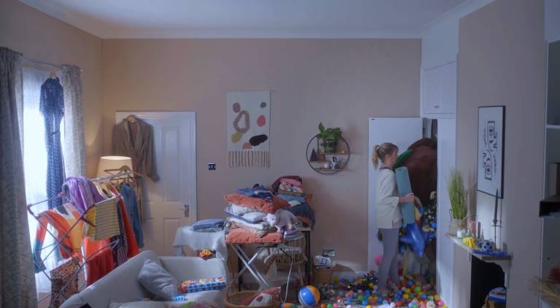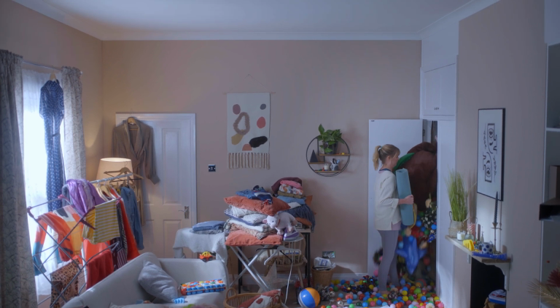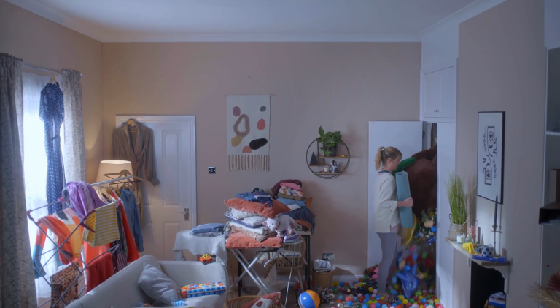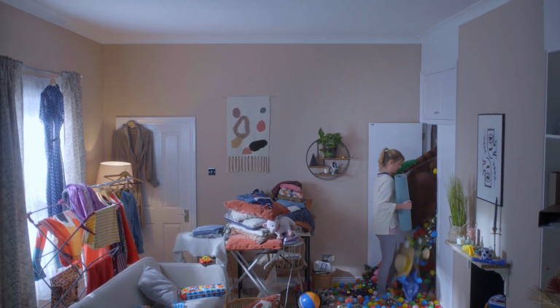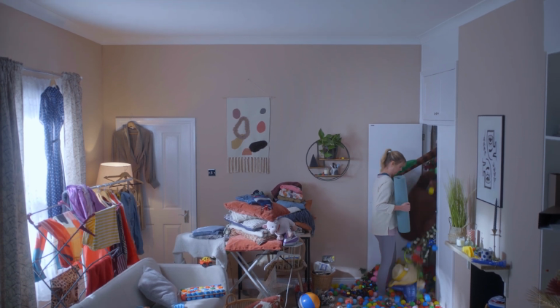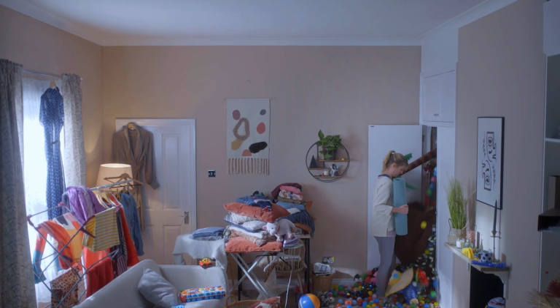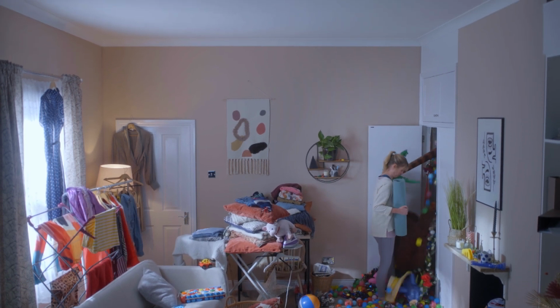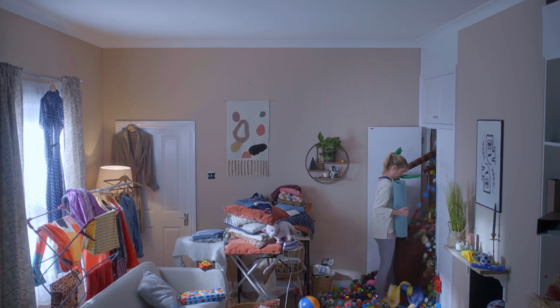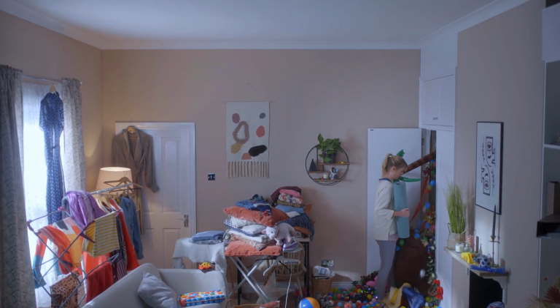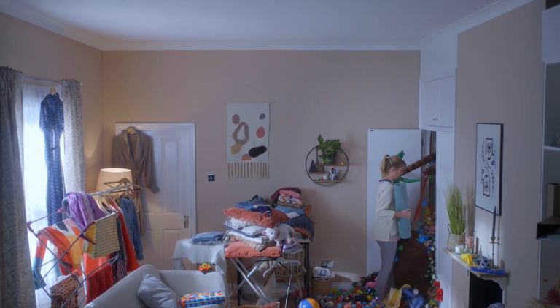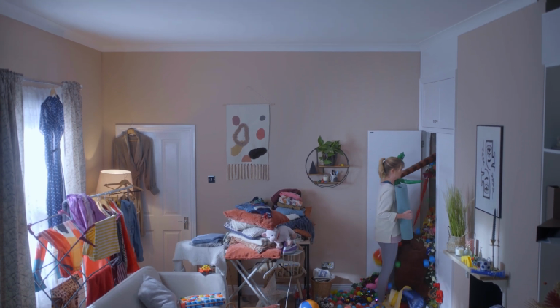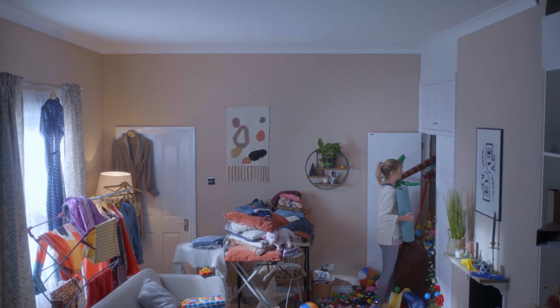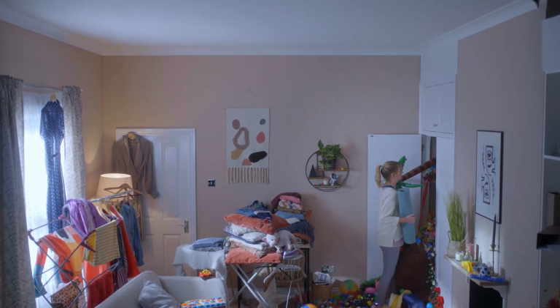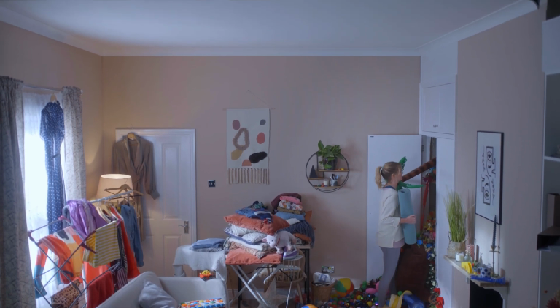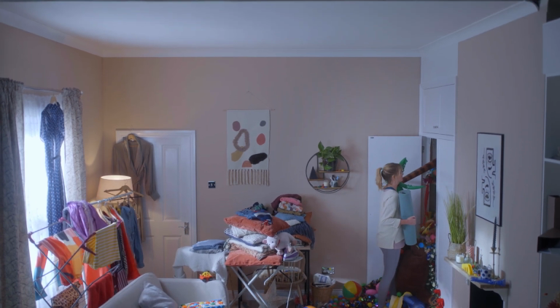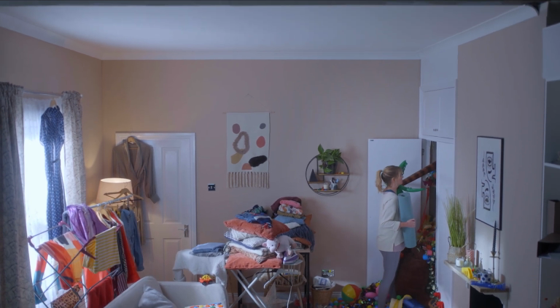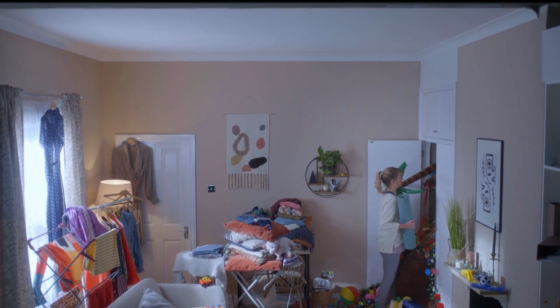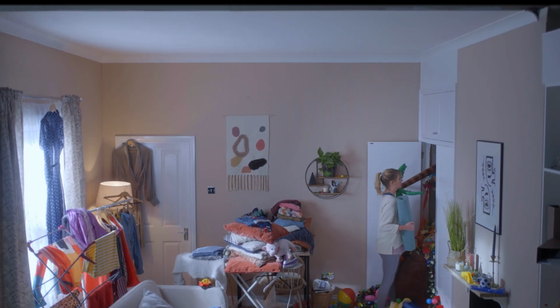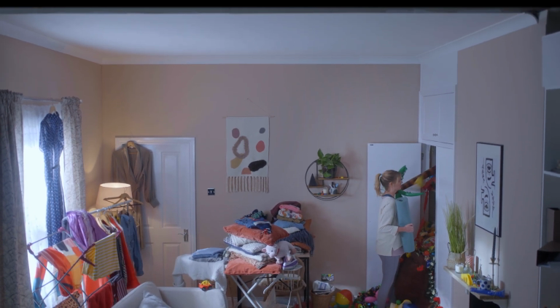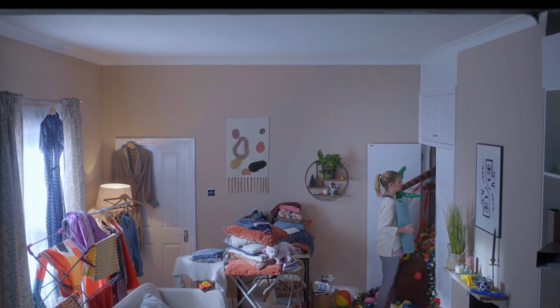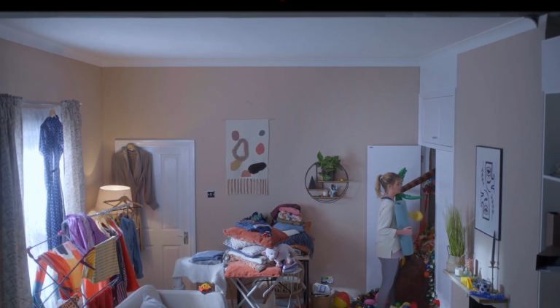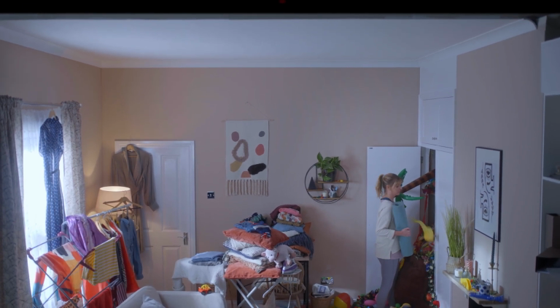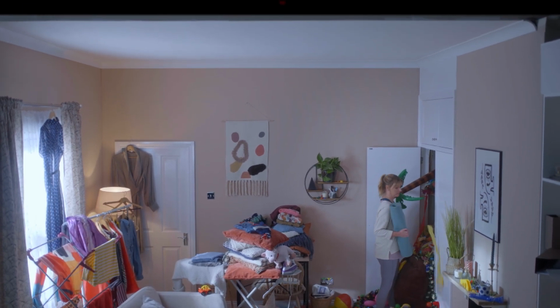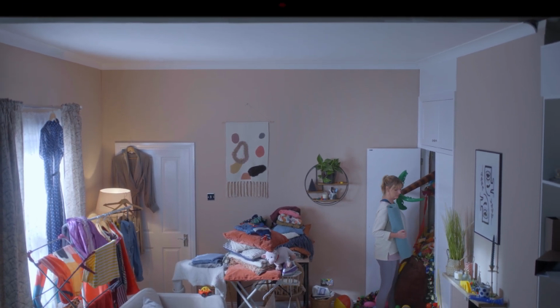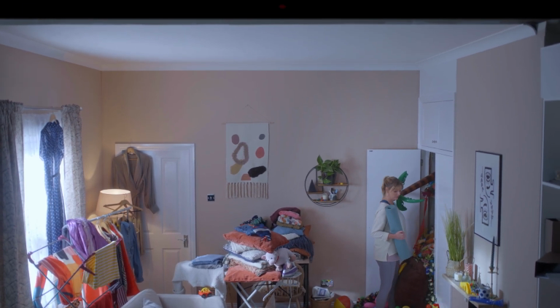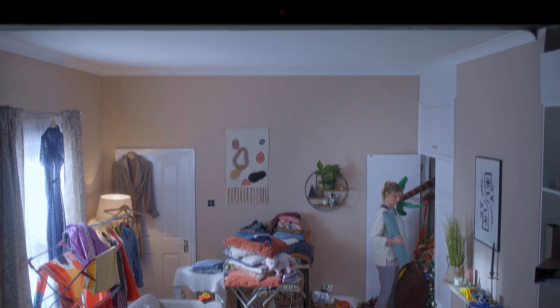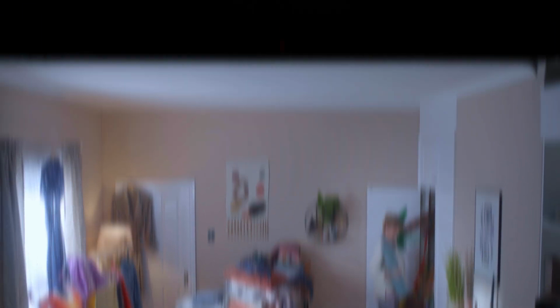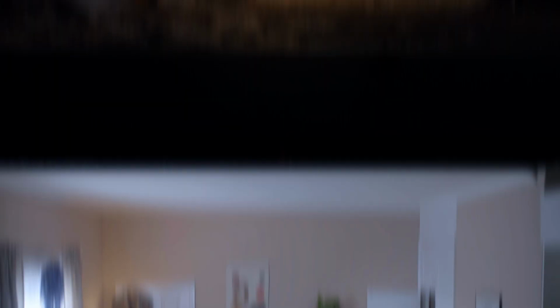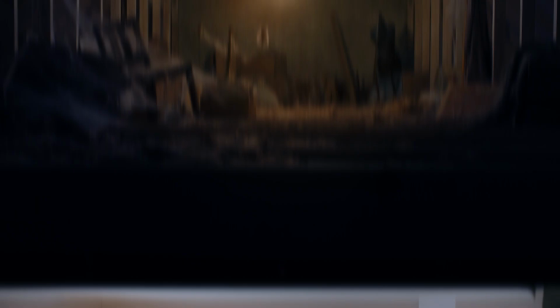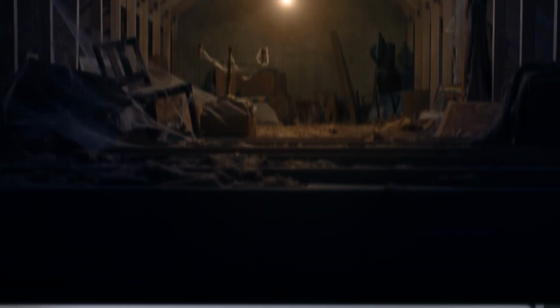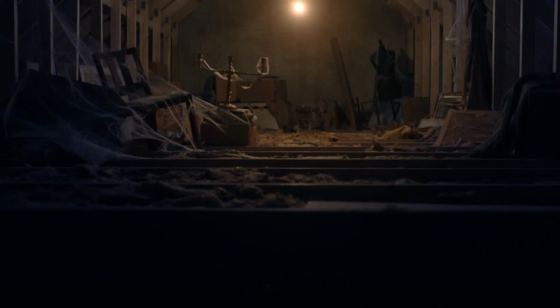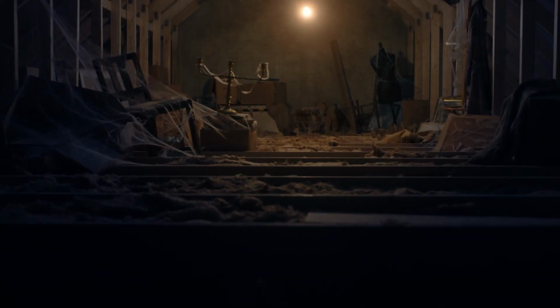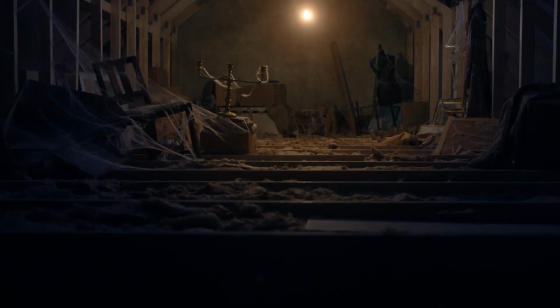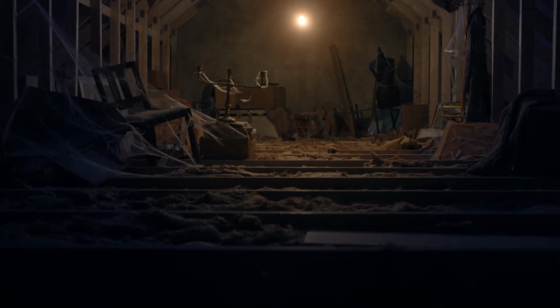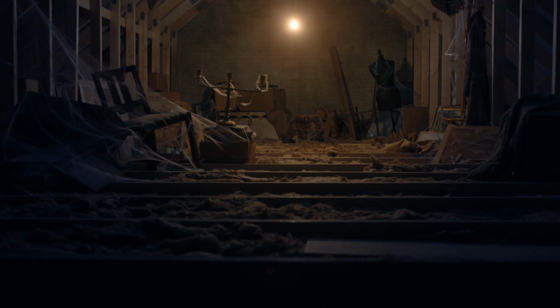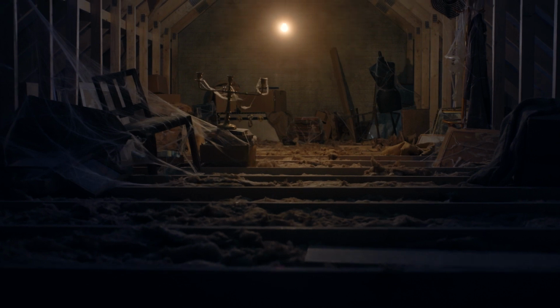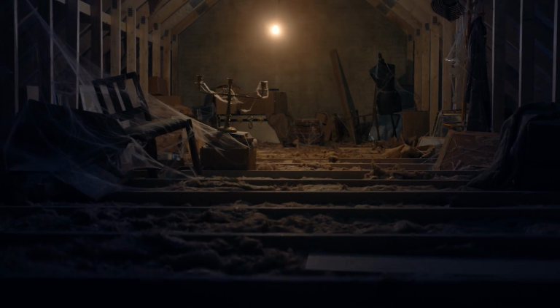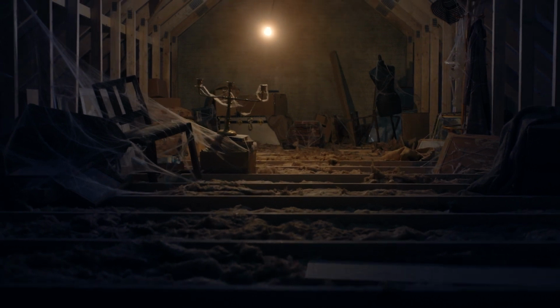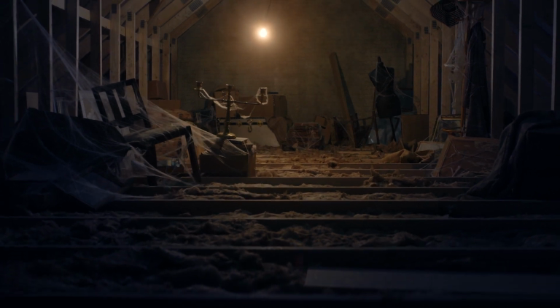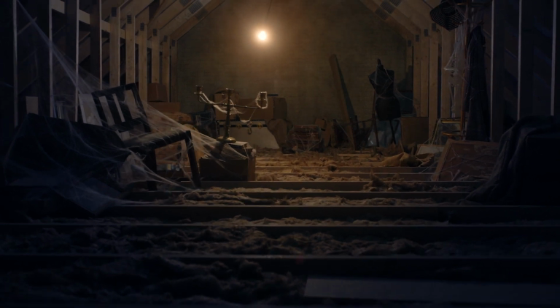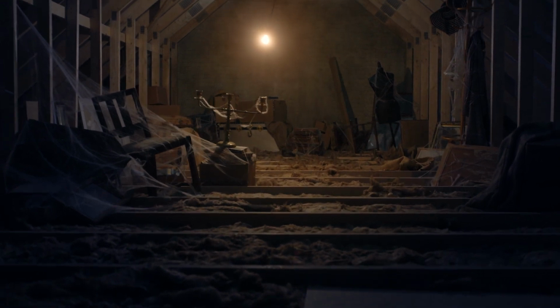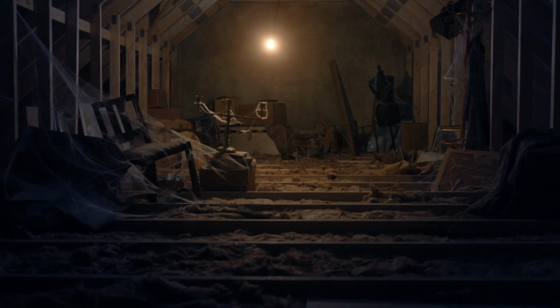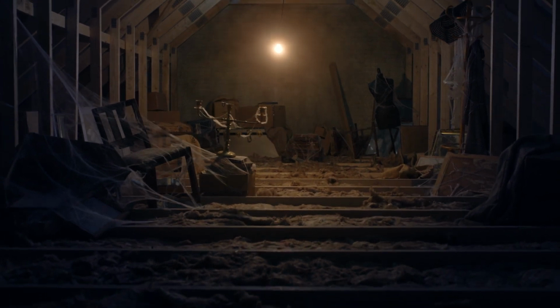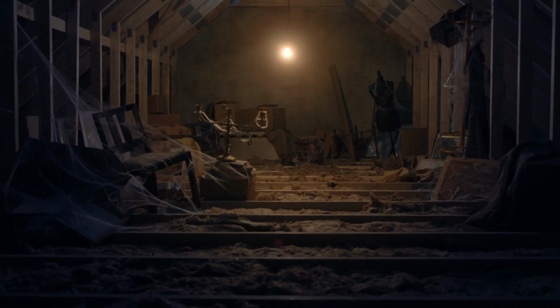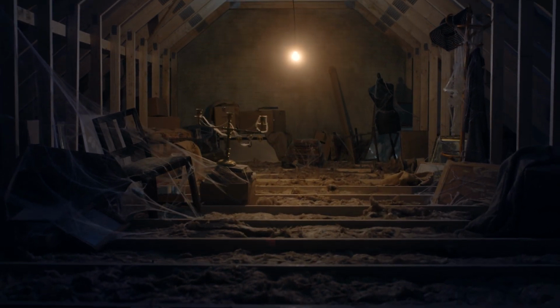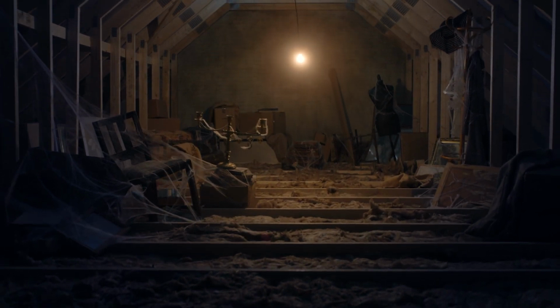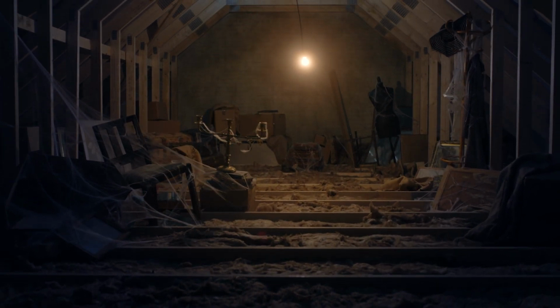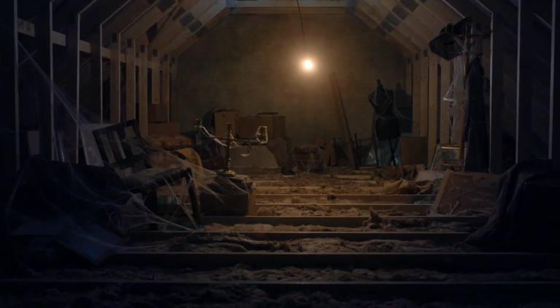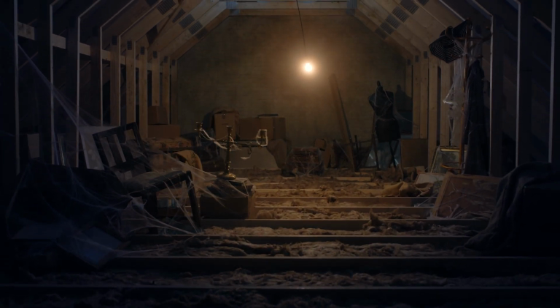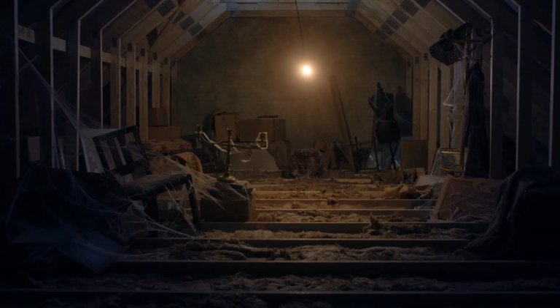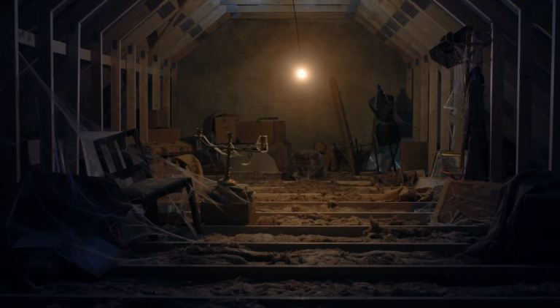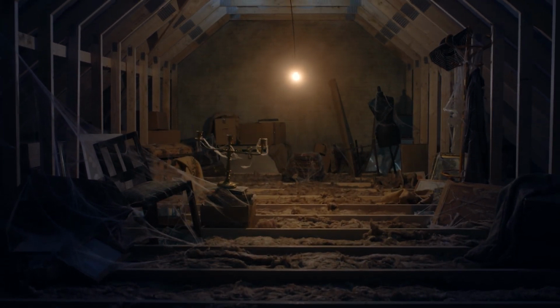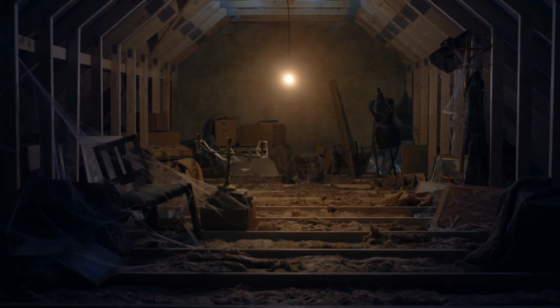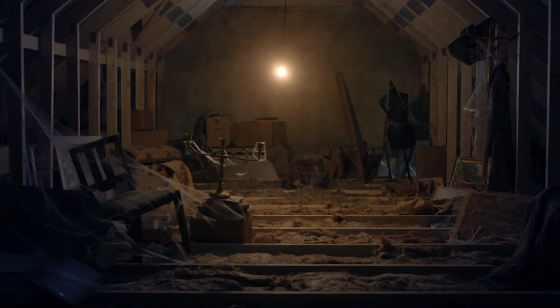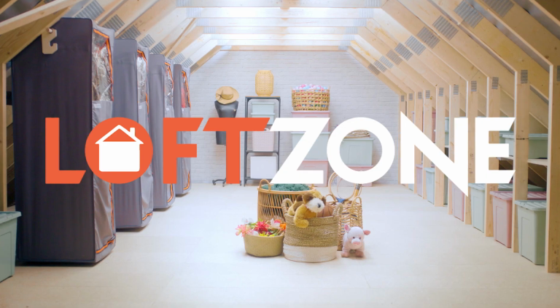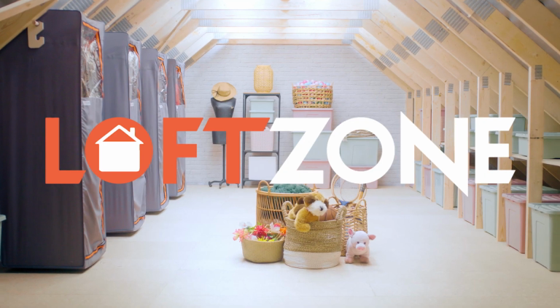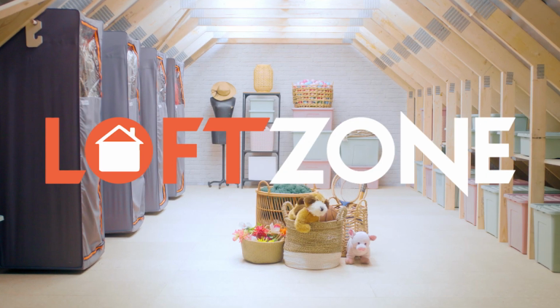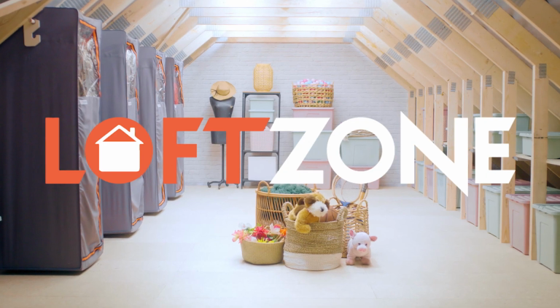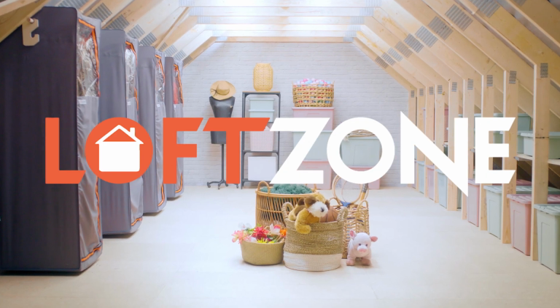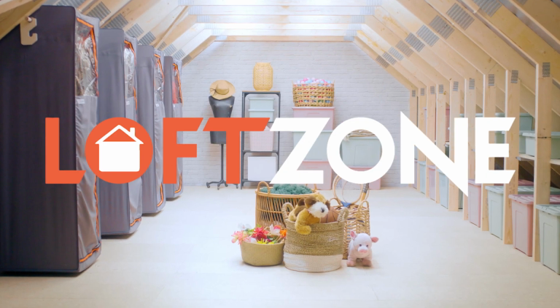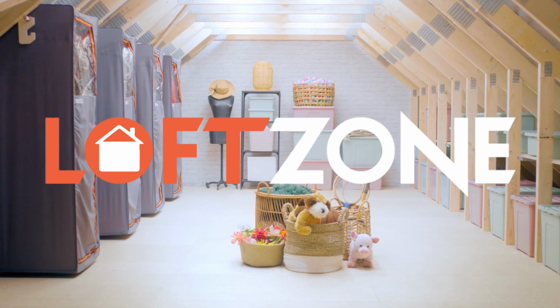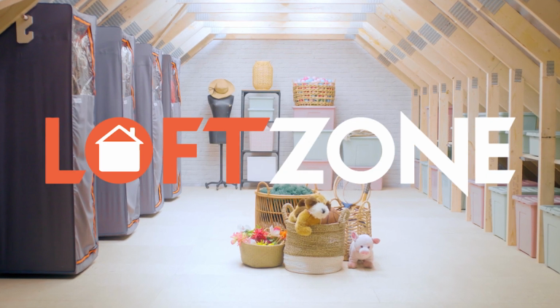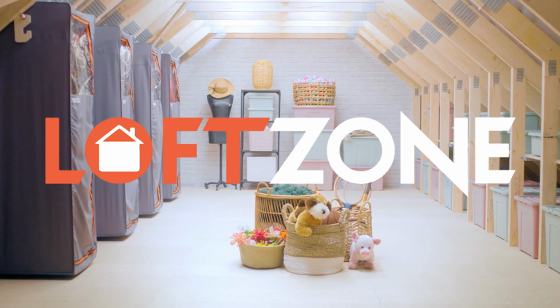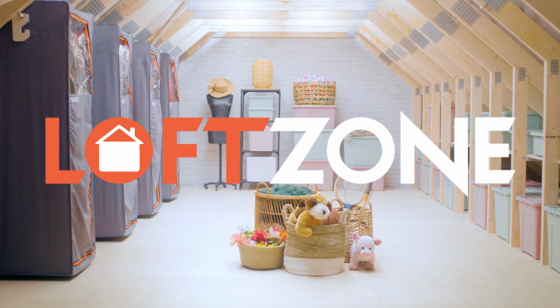Clutter getting on top of you? If you want a bright, safe and easy to access loft, LoftZone it.